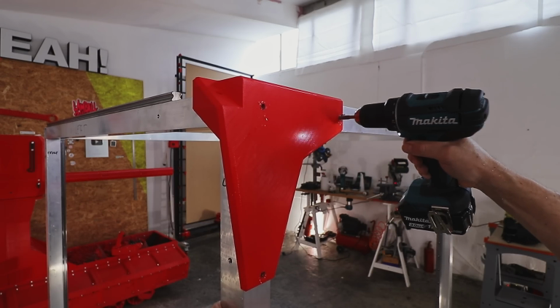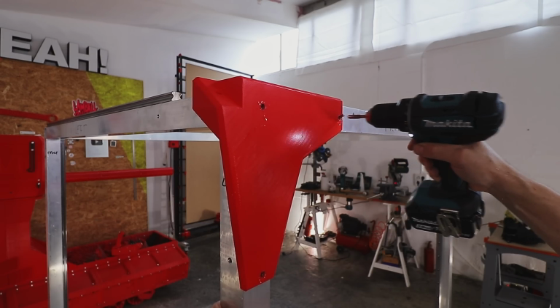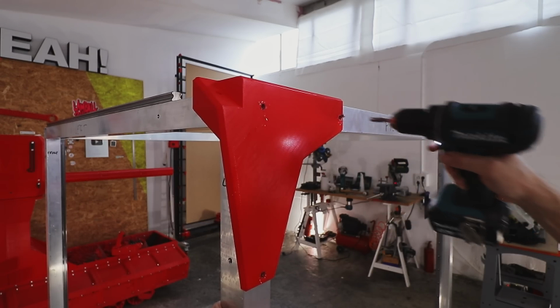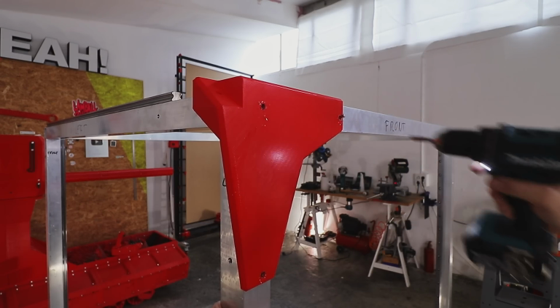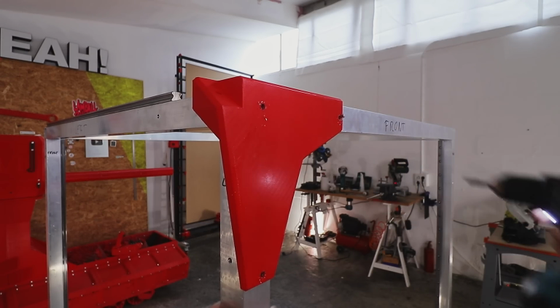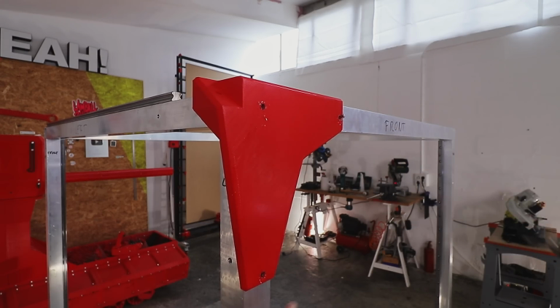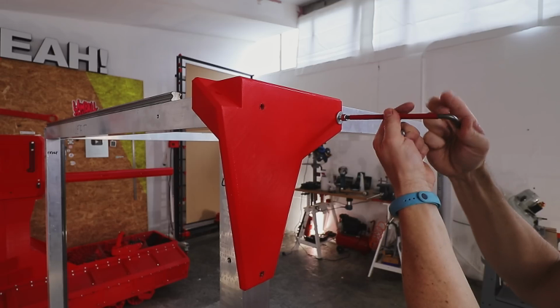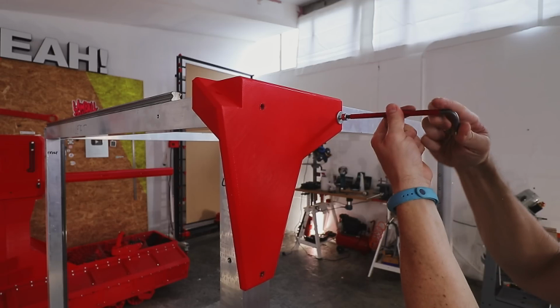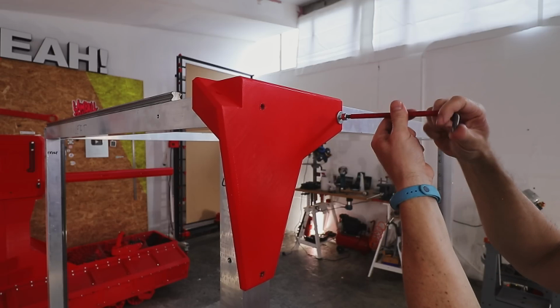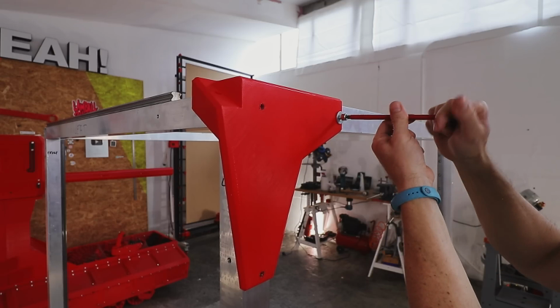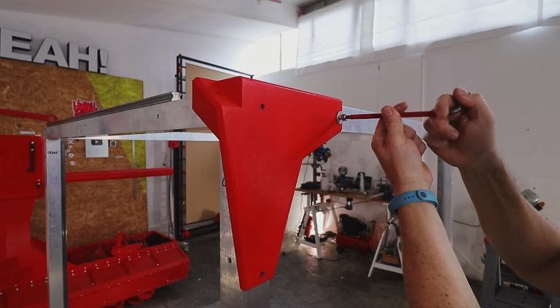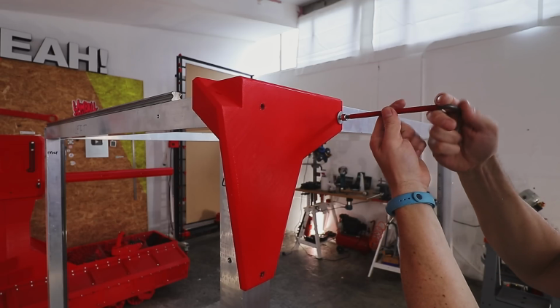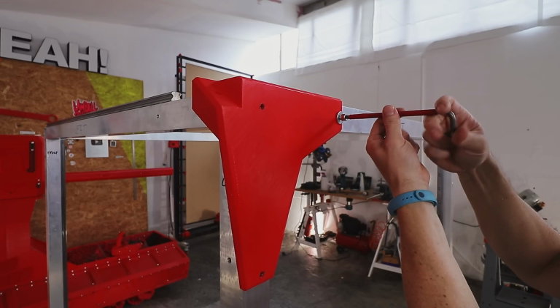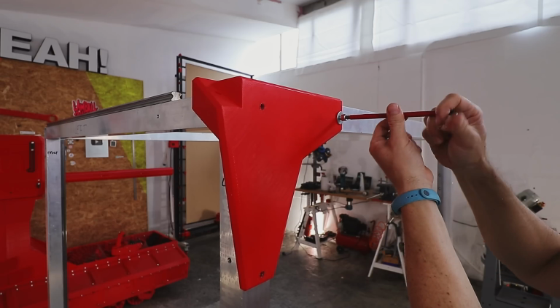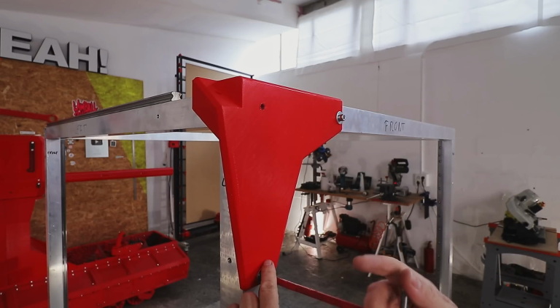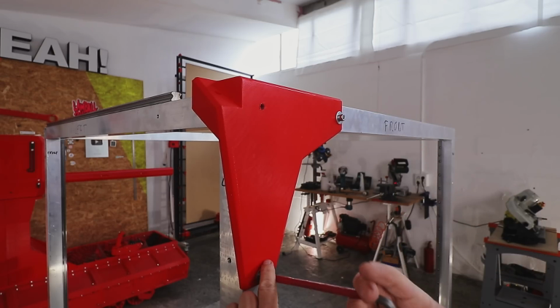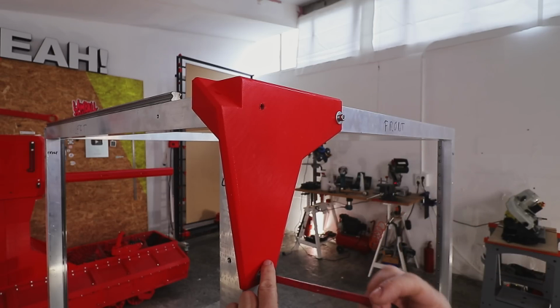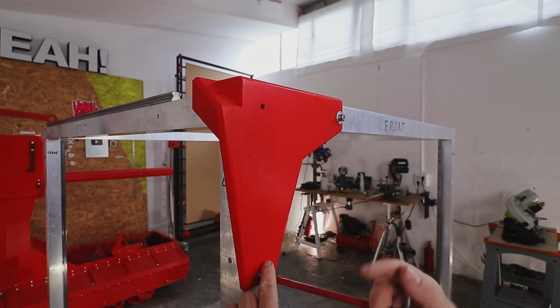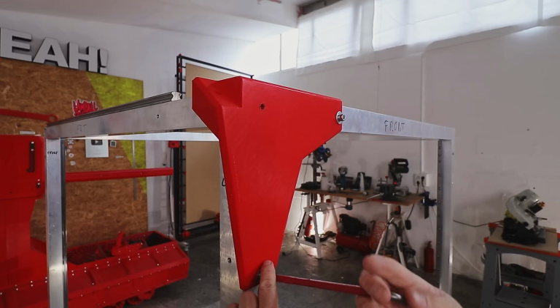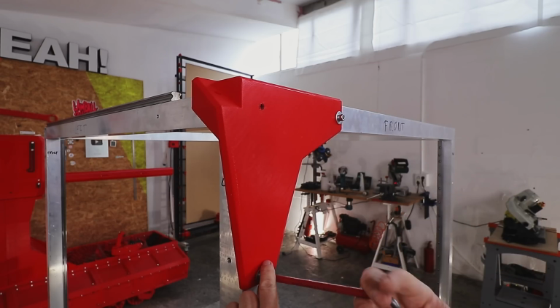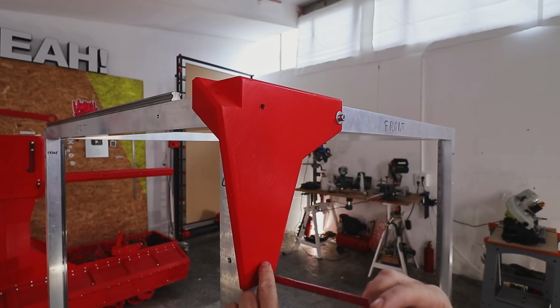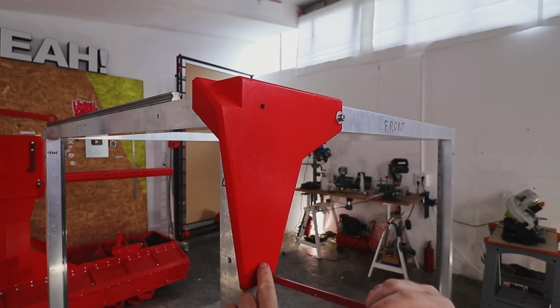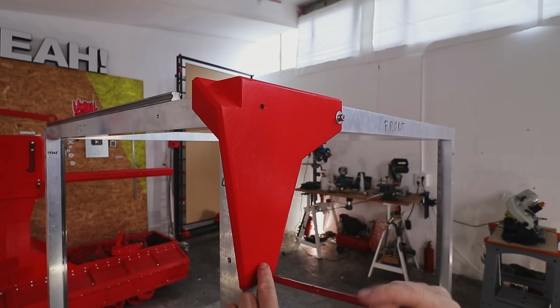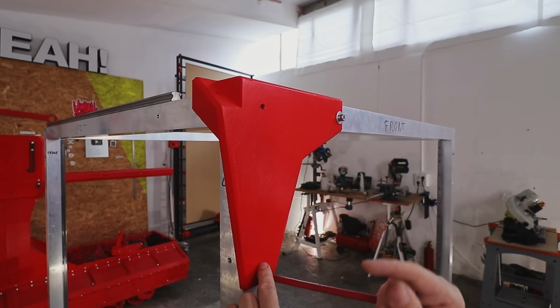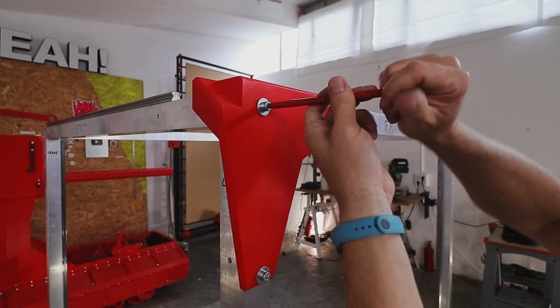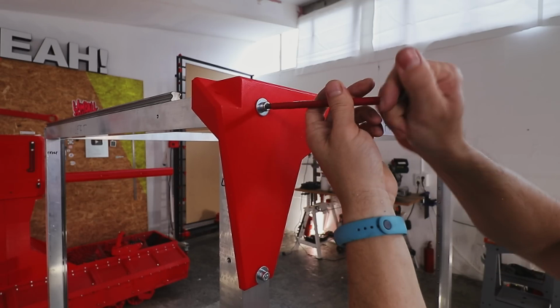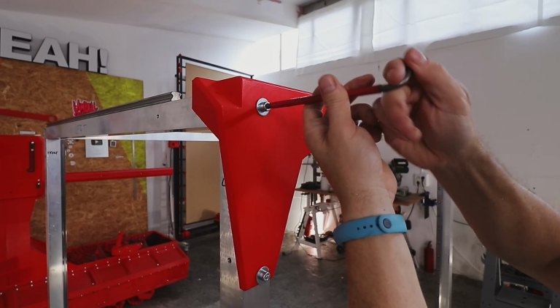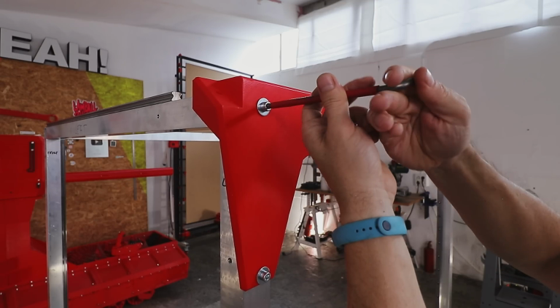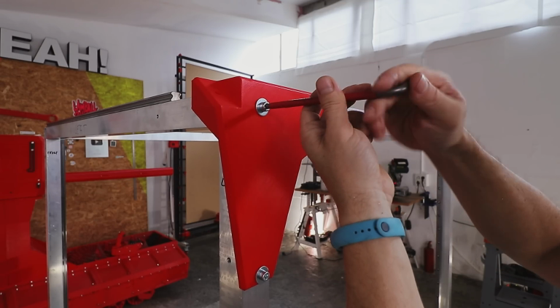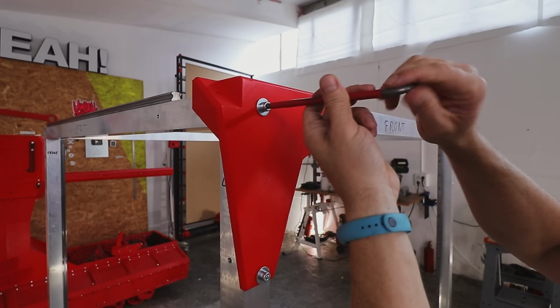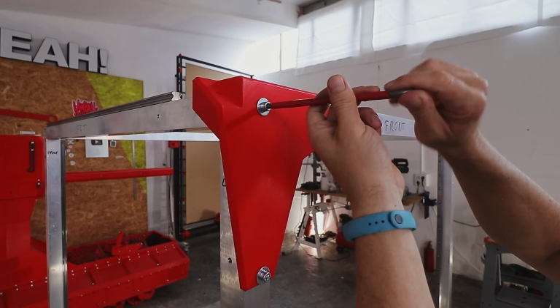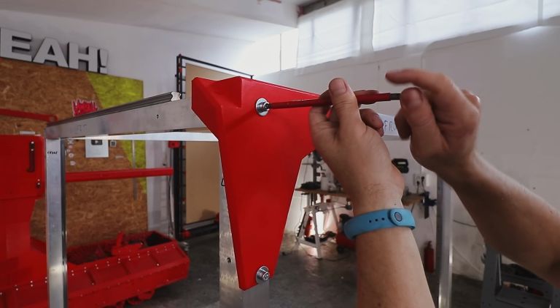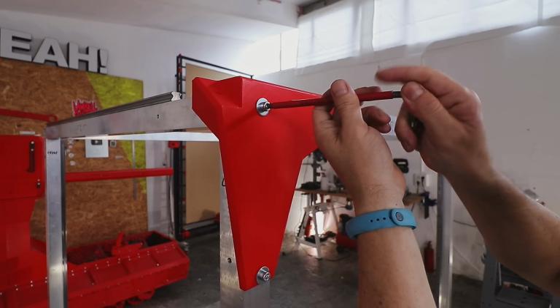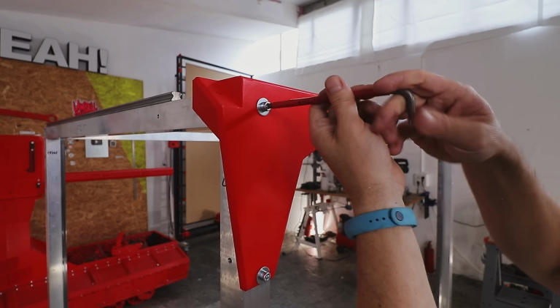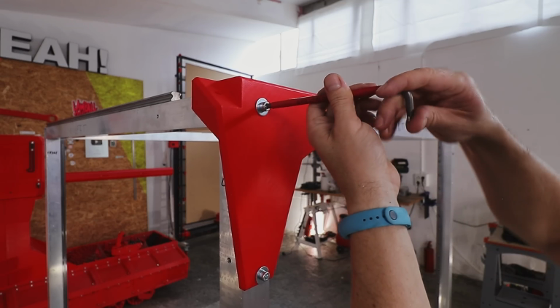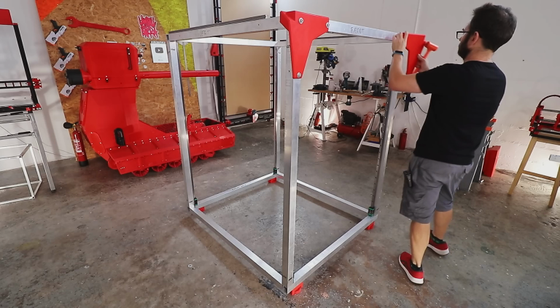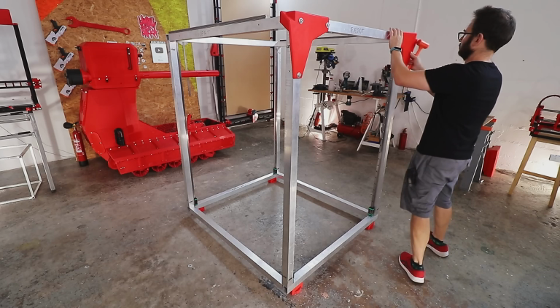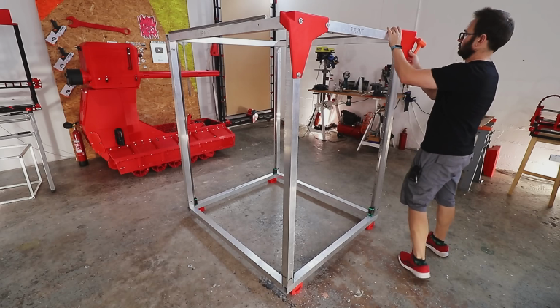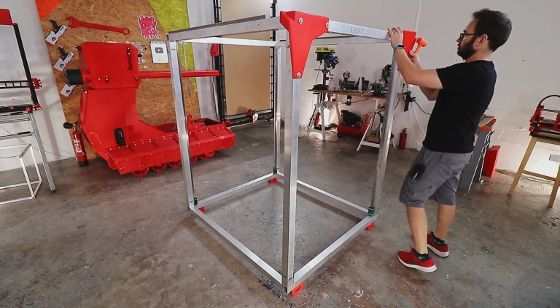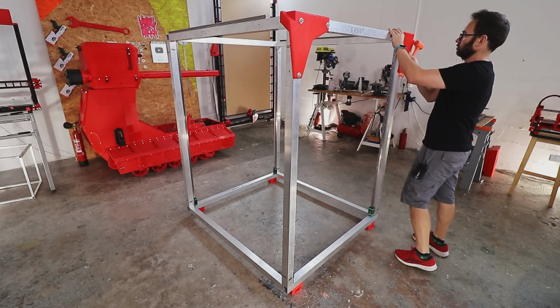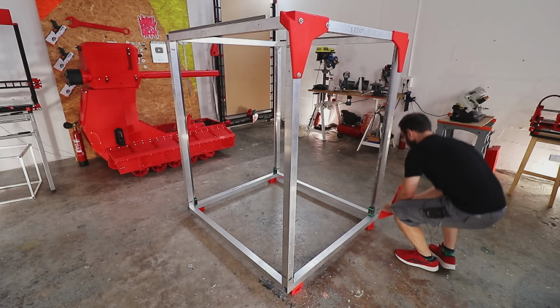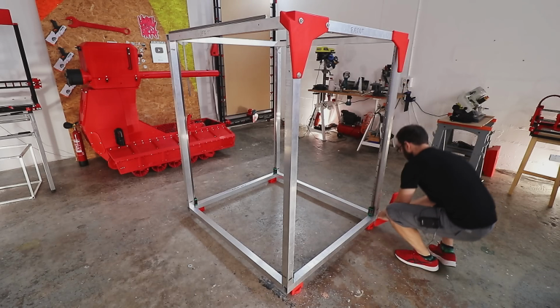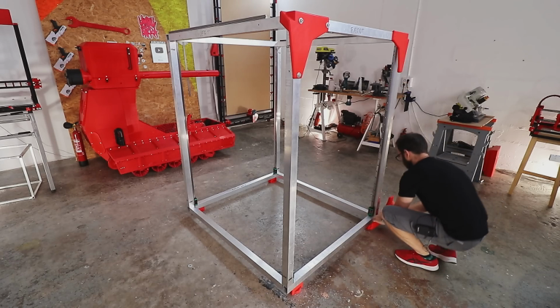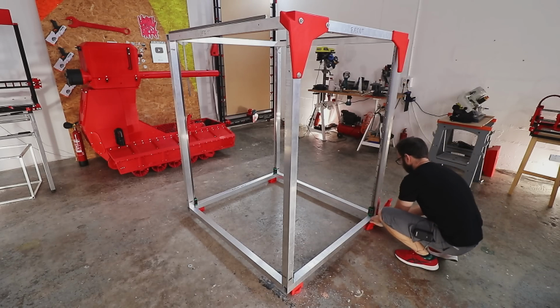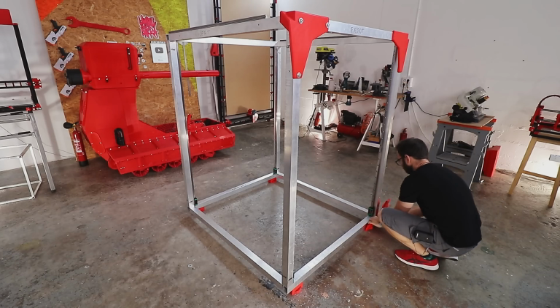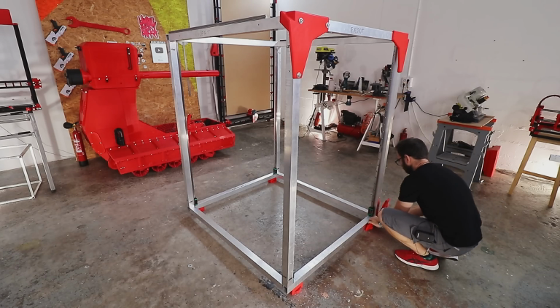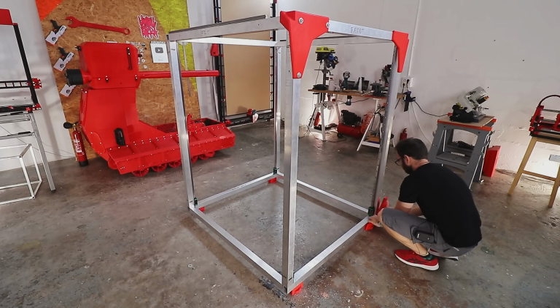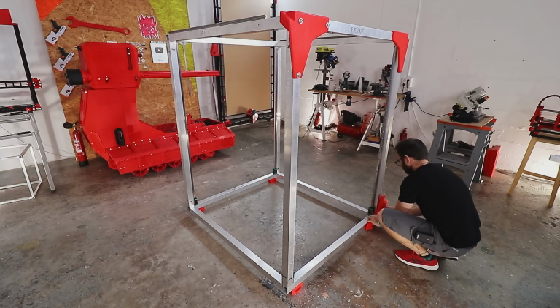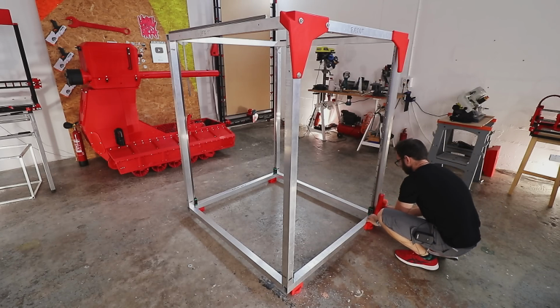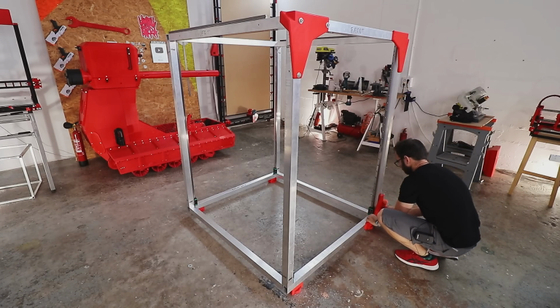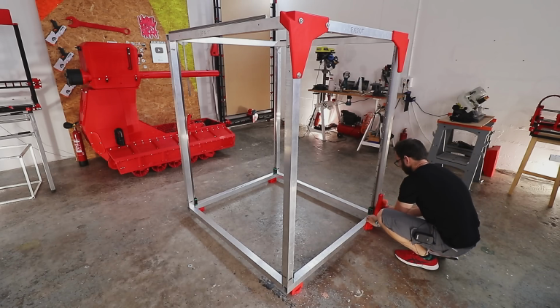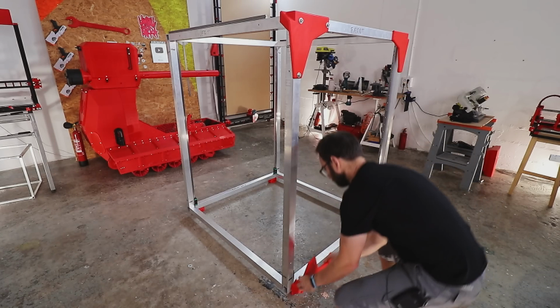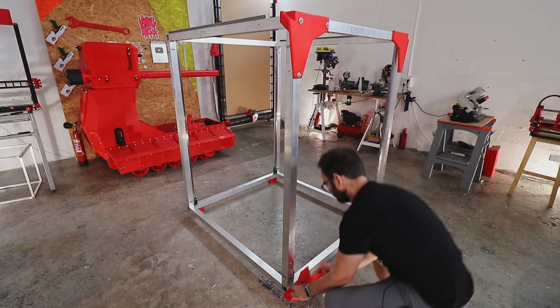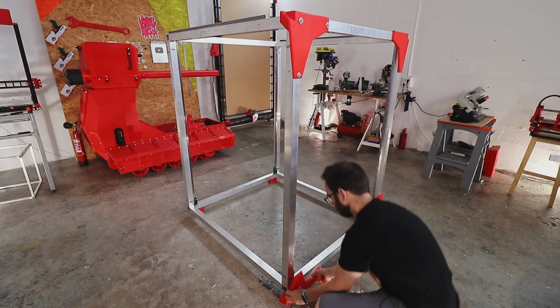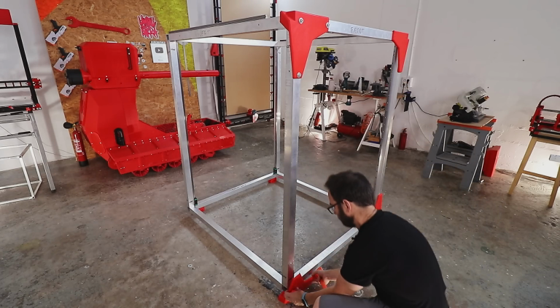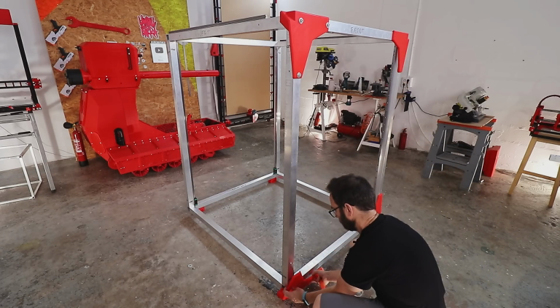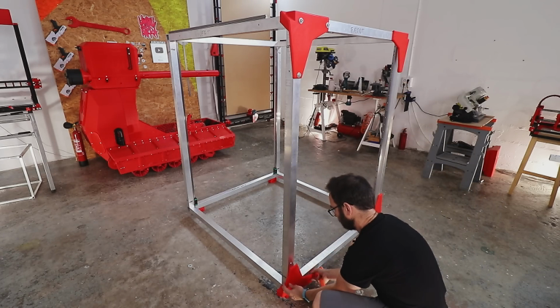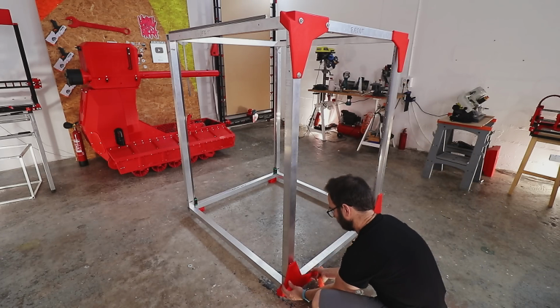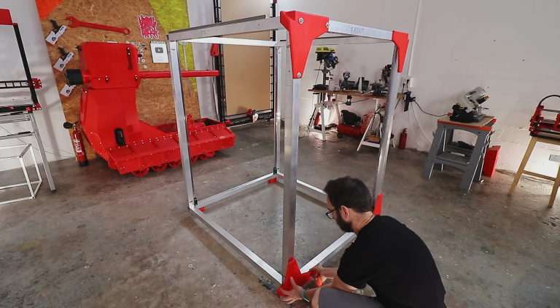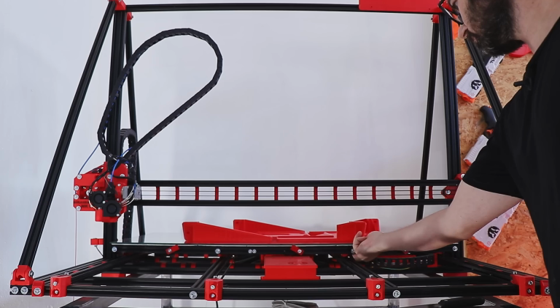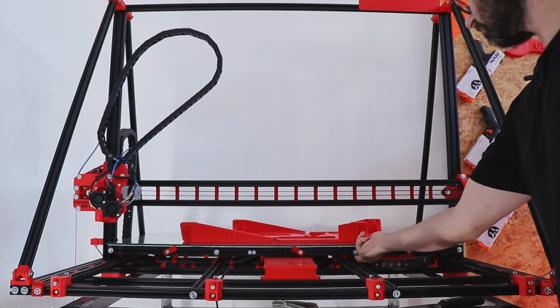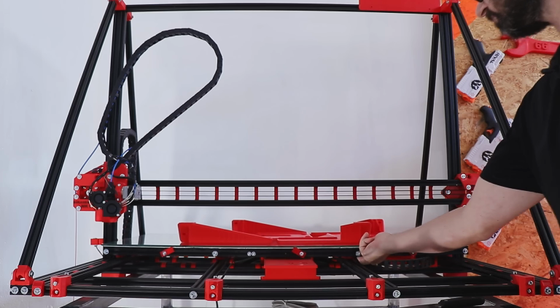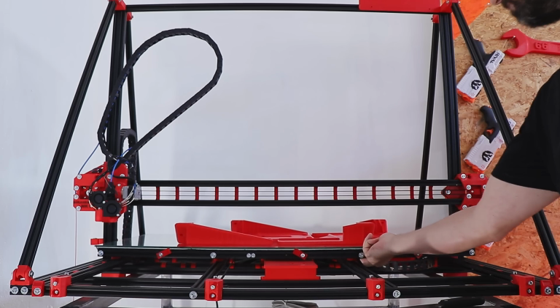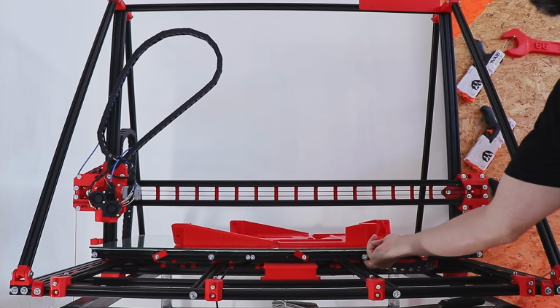Here we are going to install a couple of blocks. This is something I was able to do — now I can use two brackets for the belt.